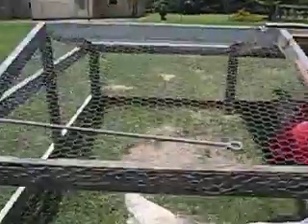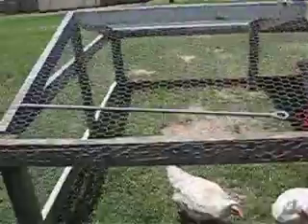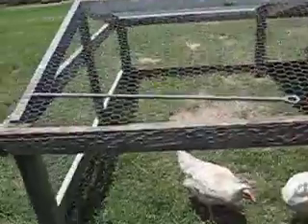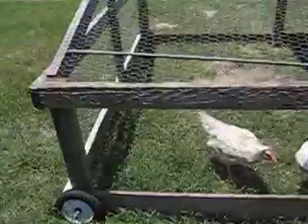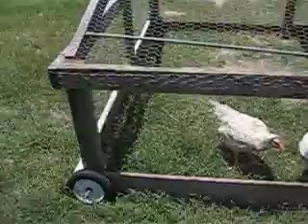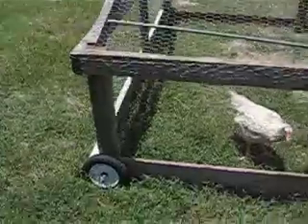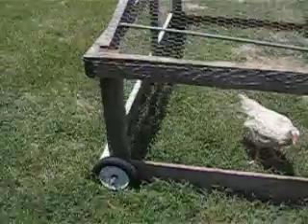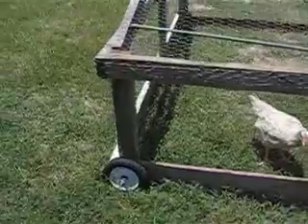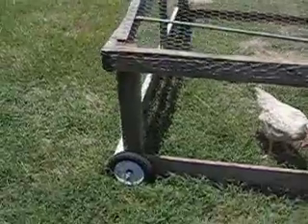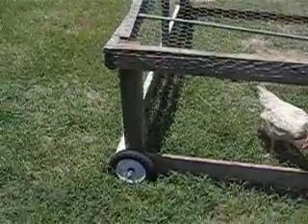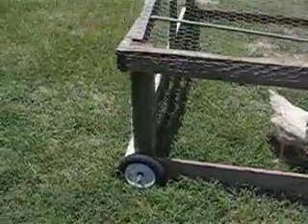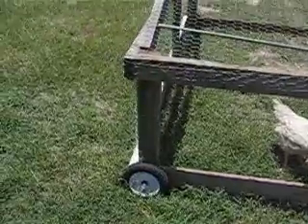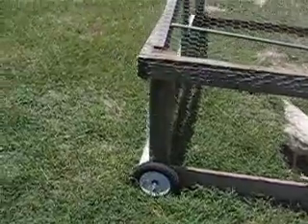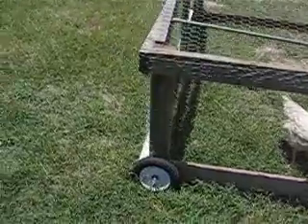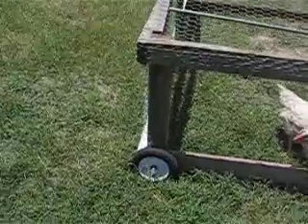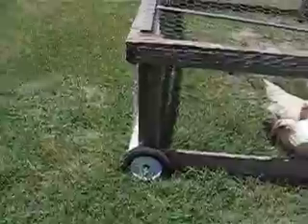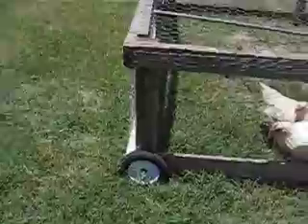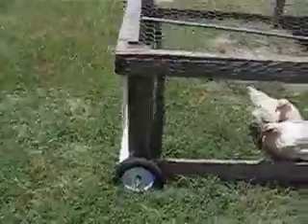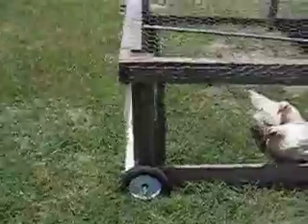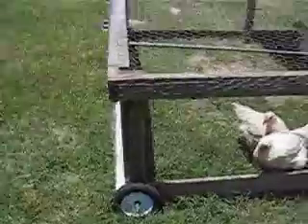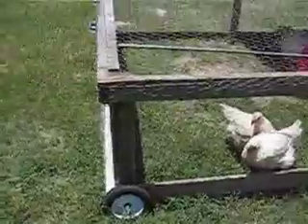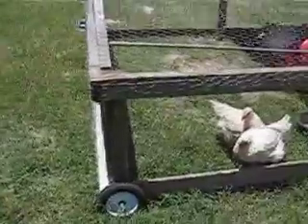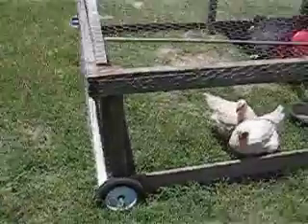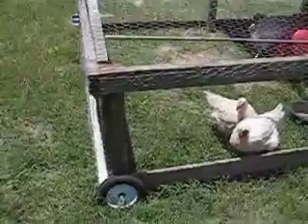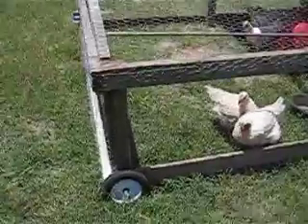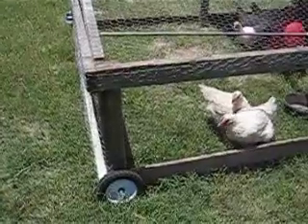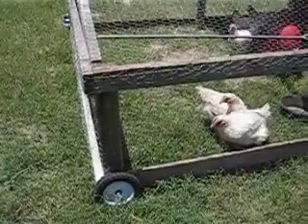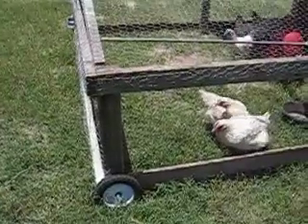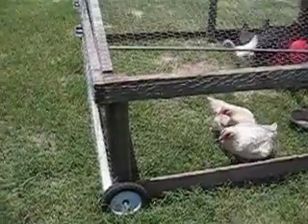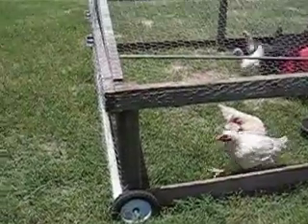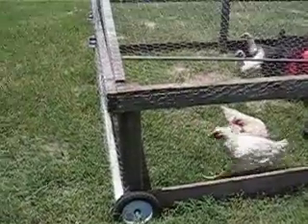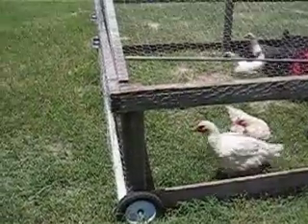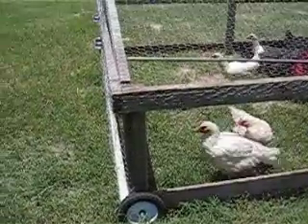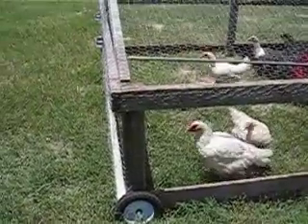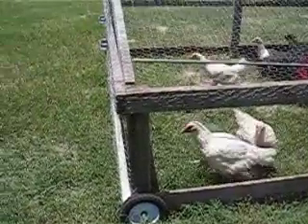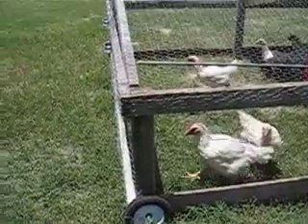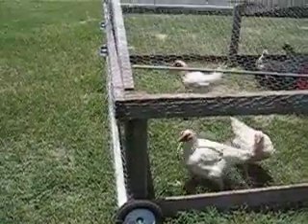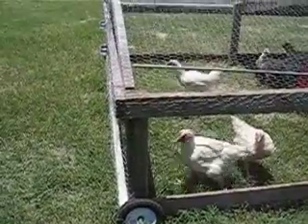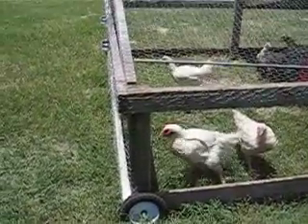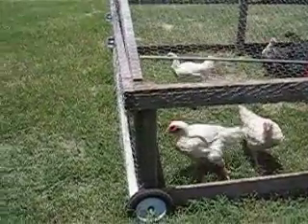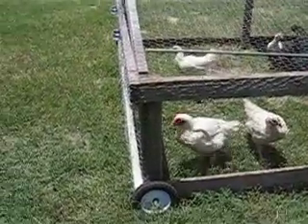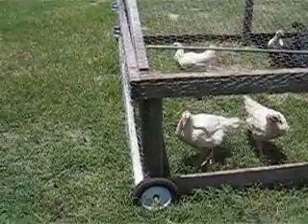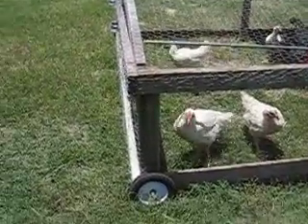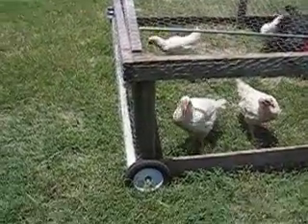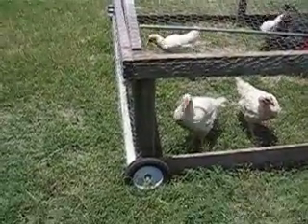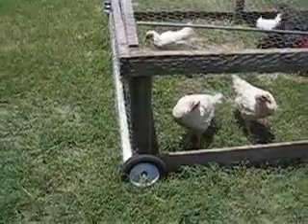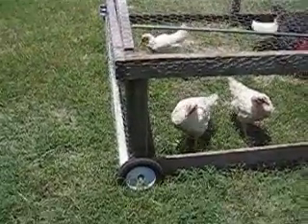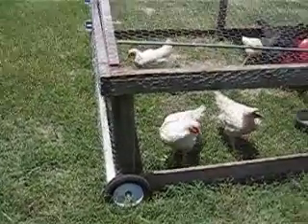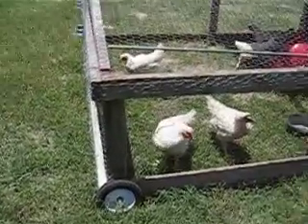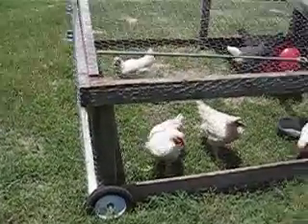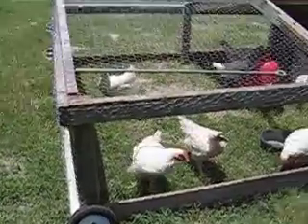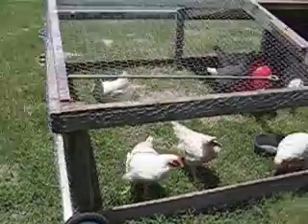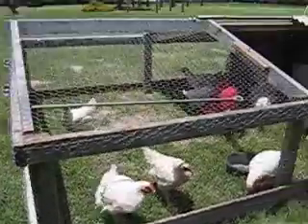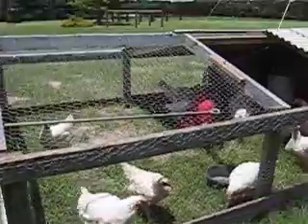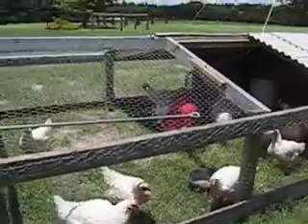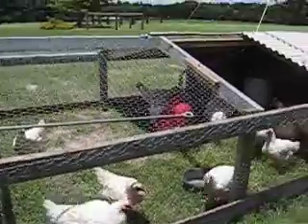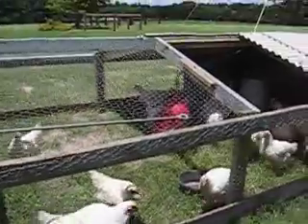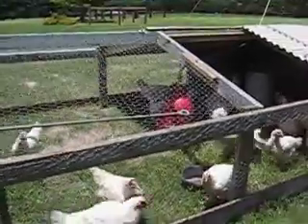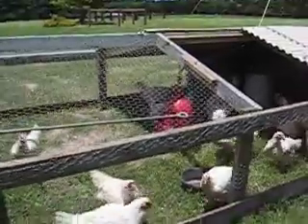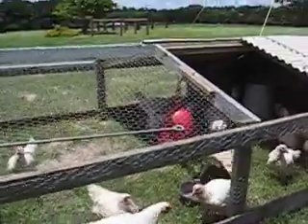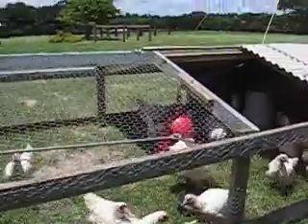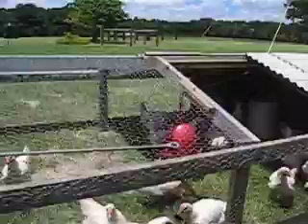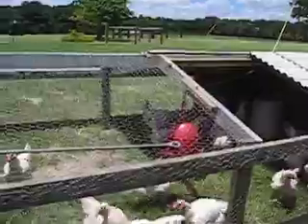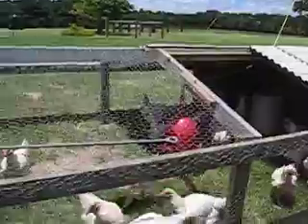These are the wheels that Andrew put on and they can slide off. If we have baby birds in here we can put it closer to the ground.